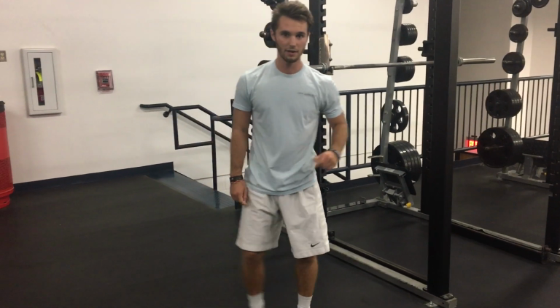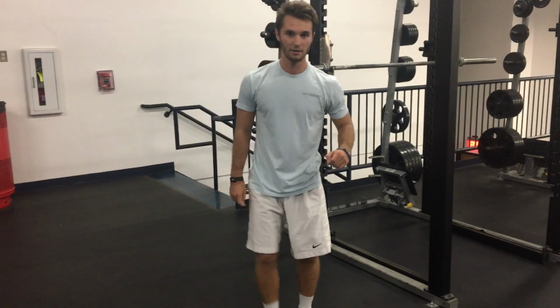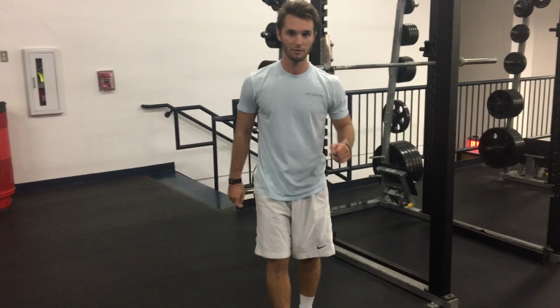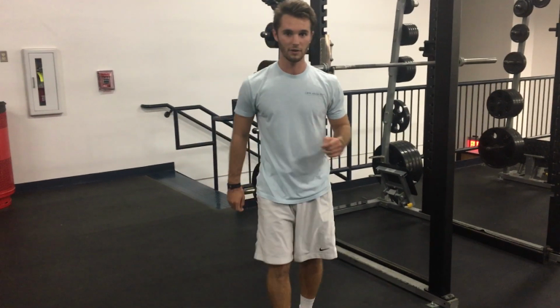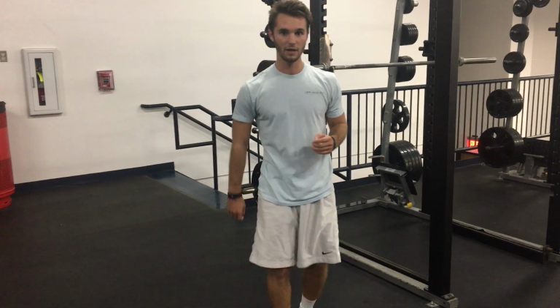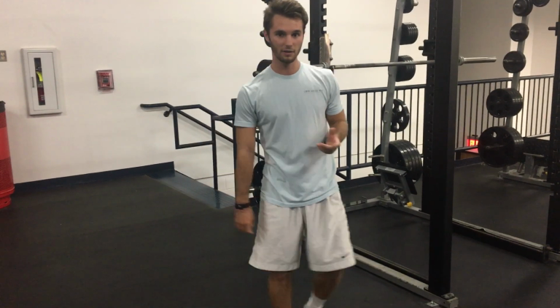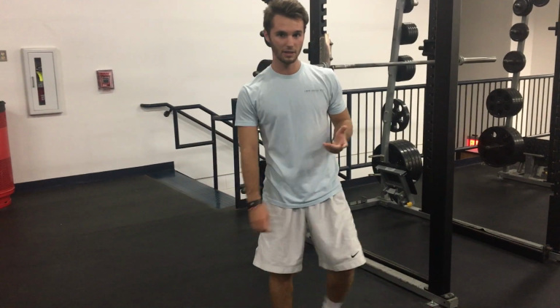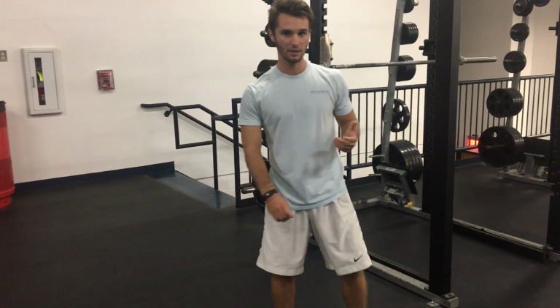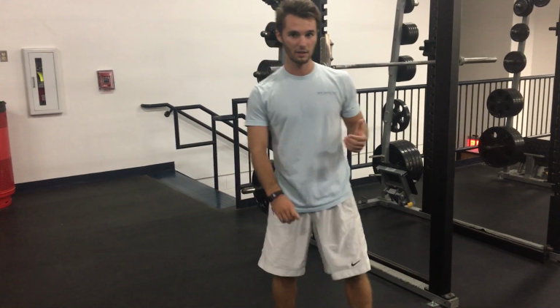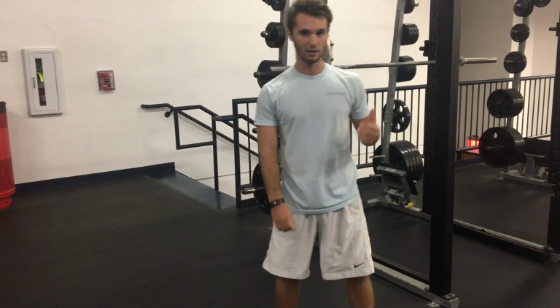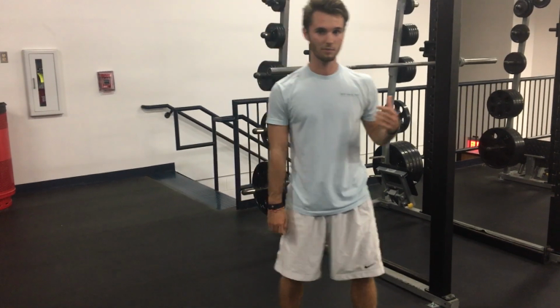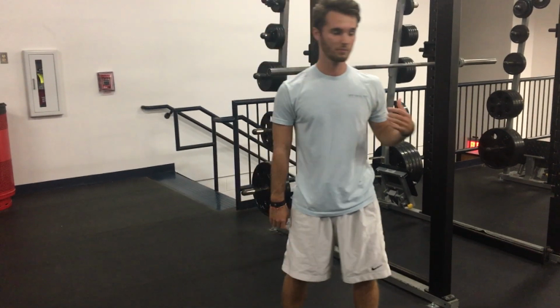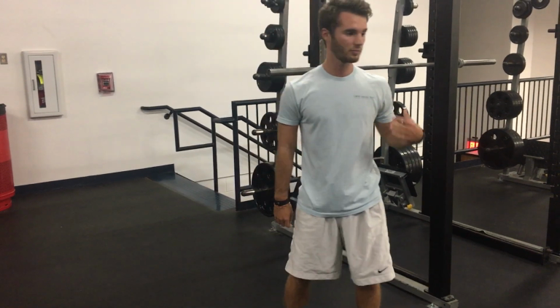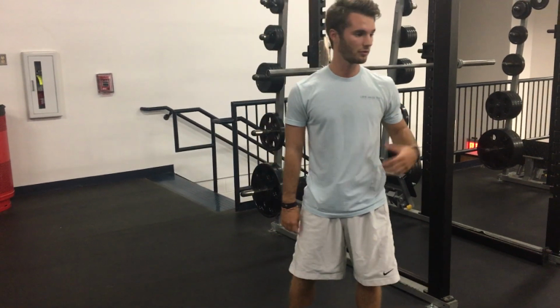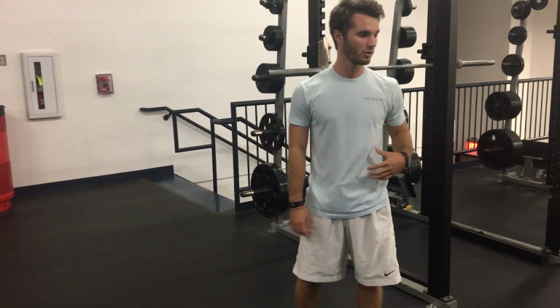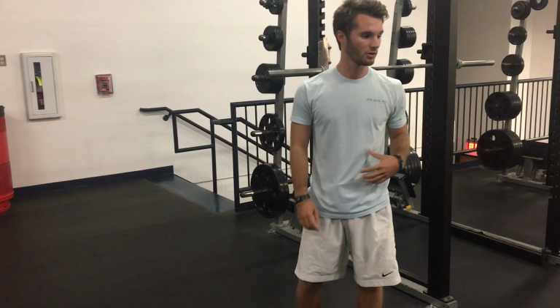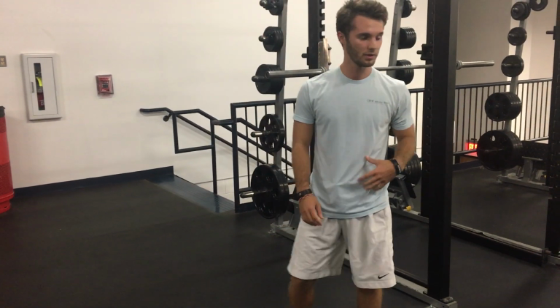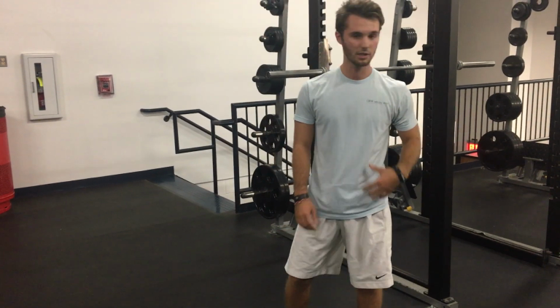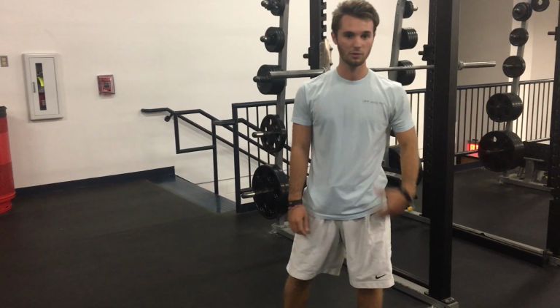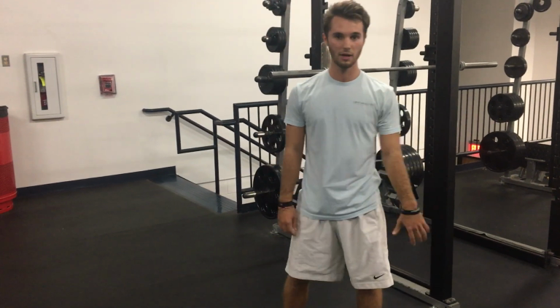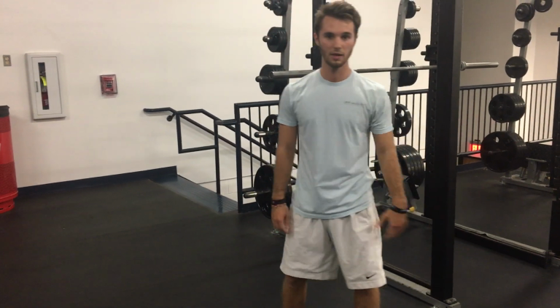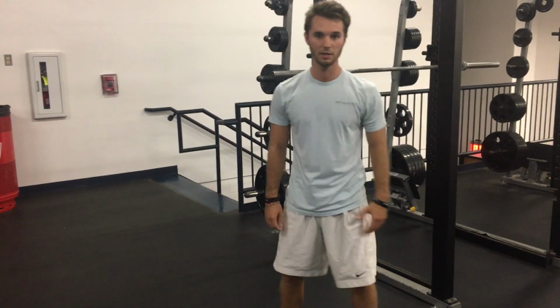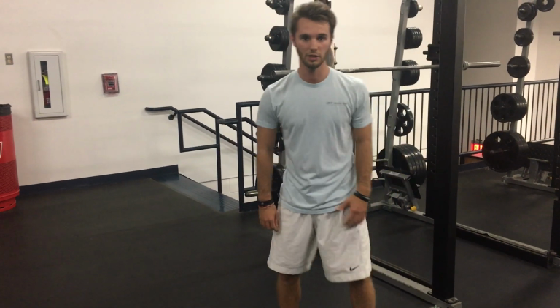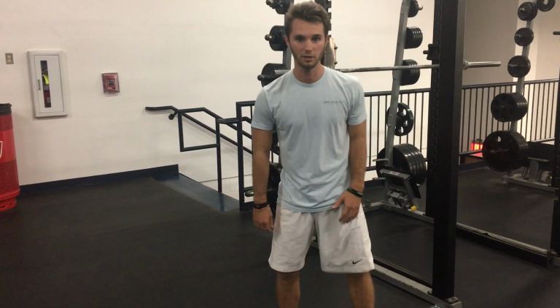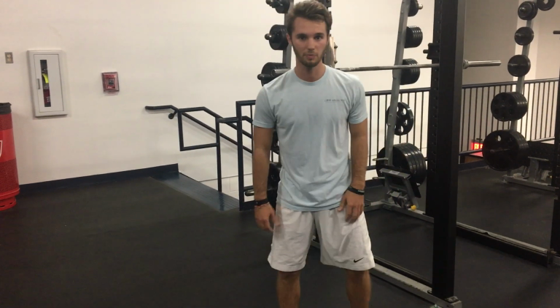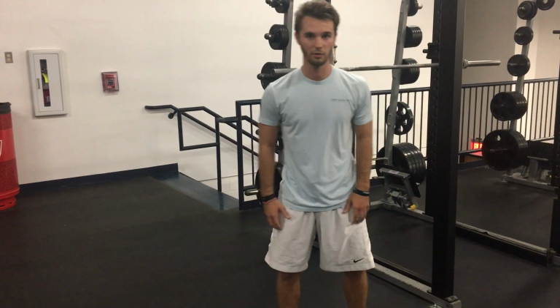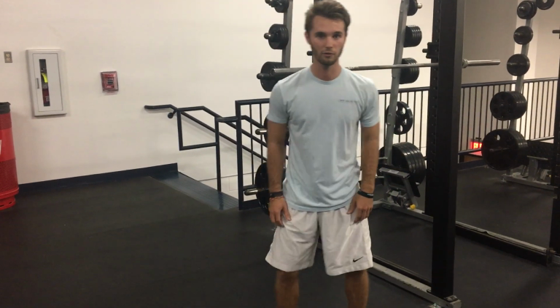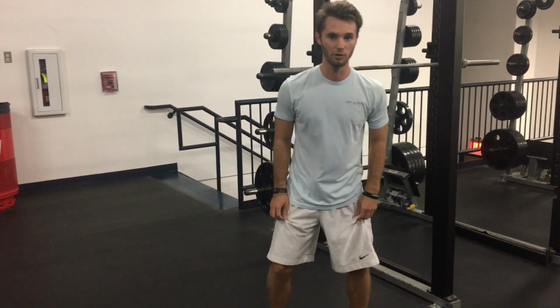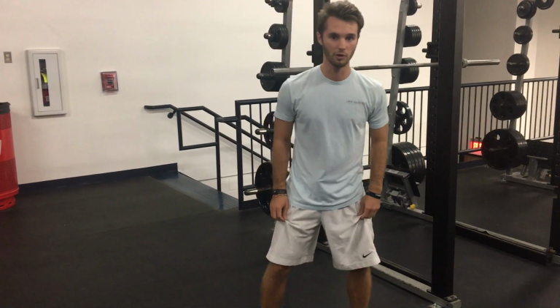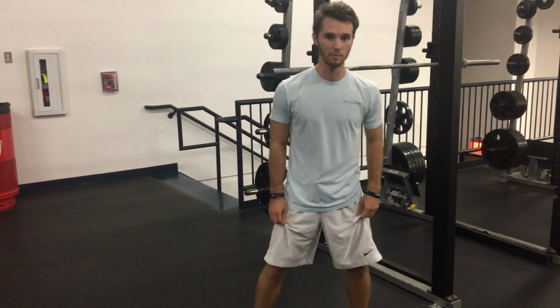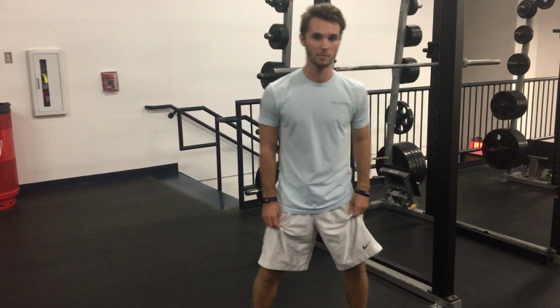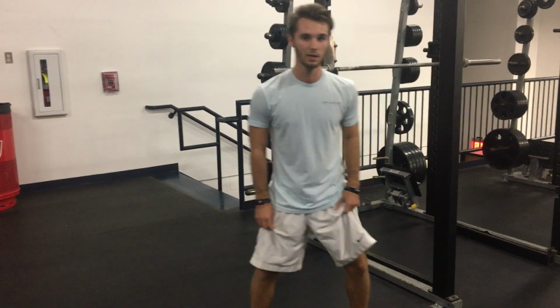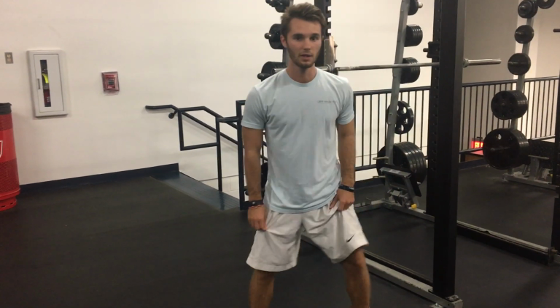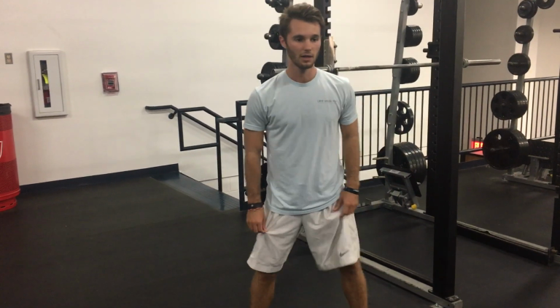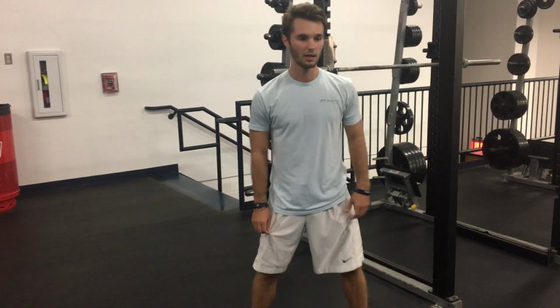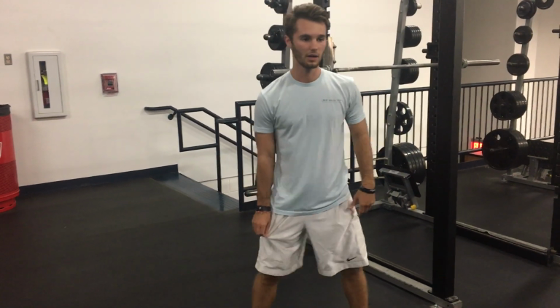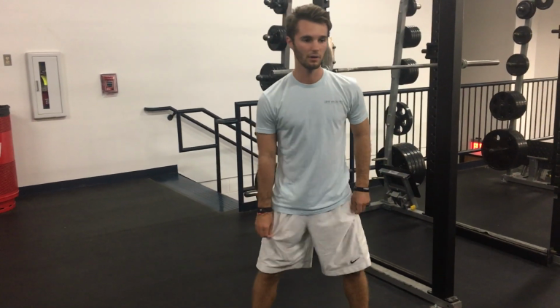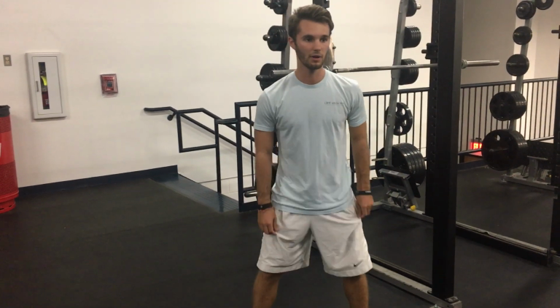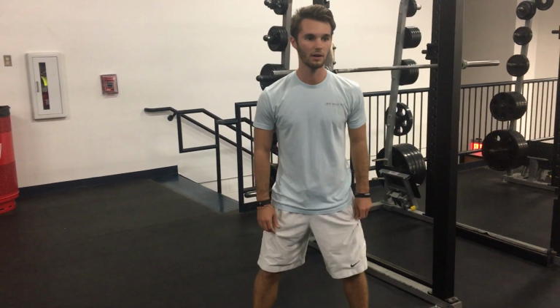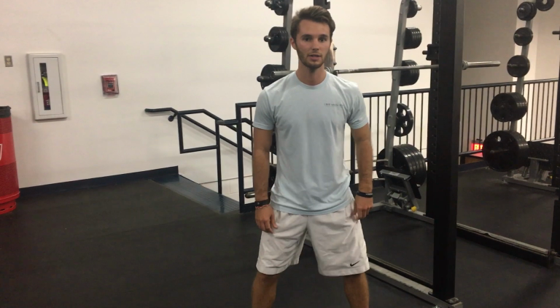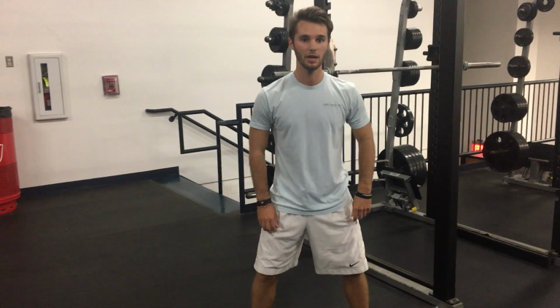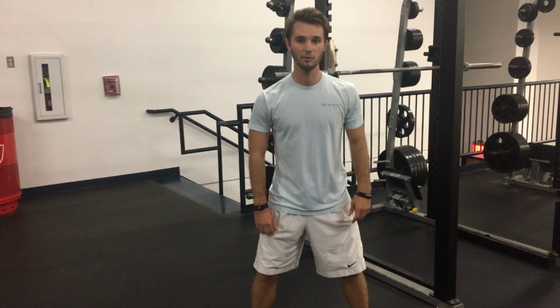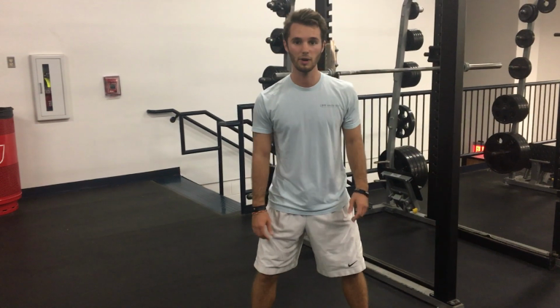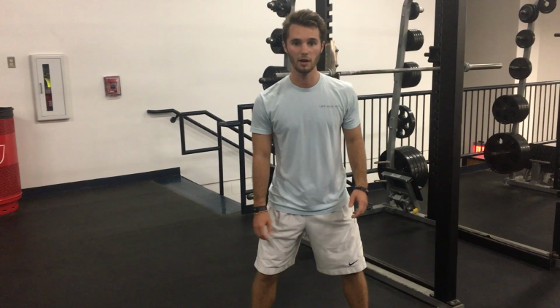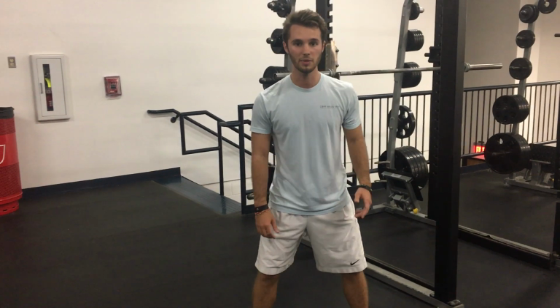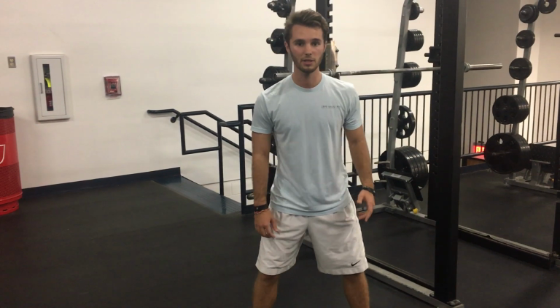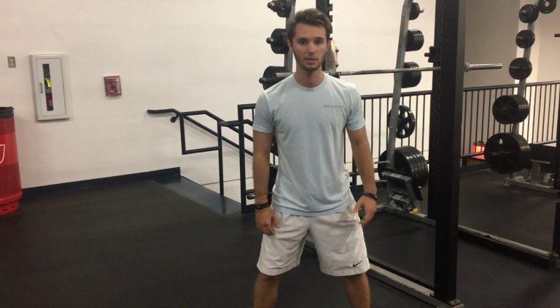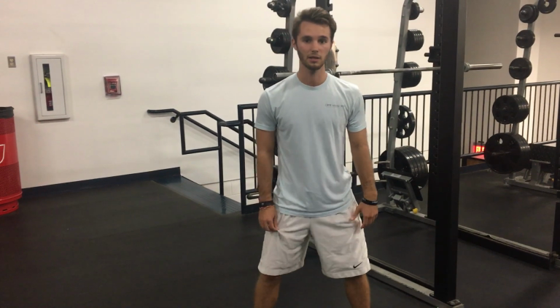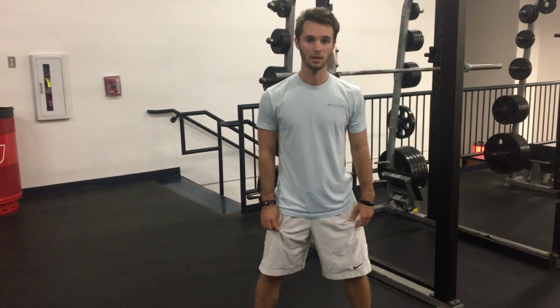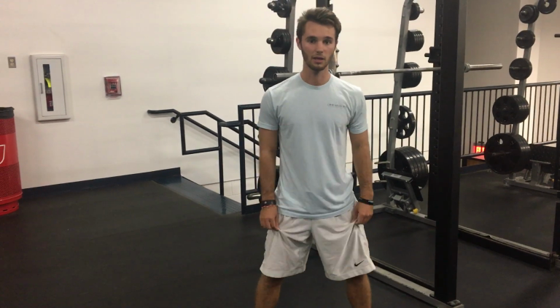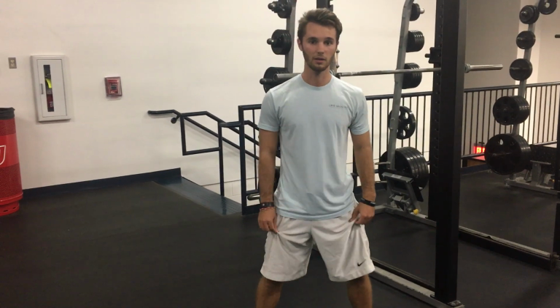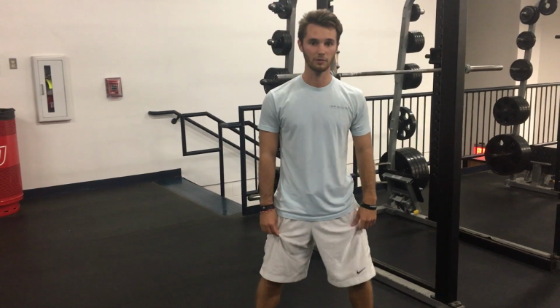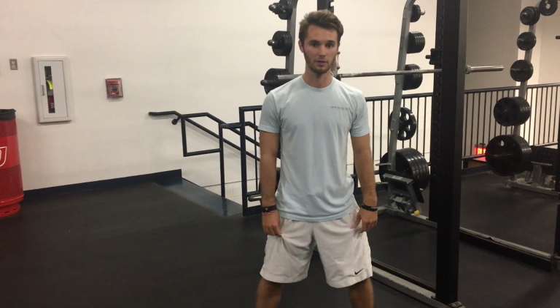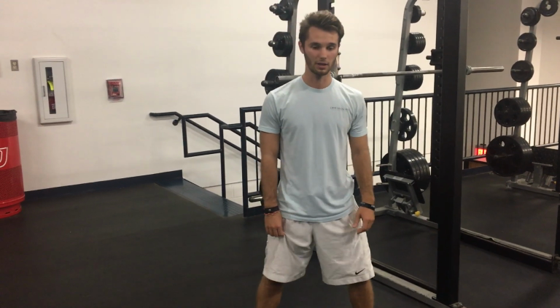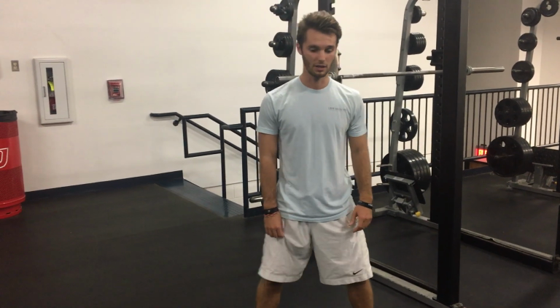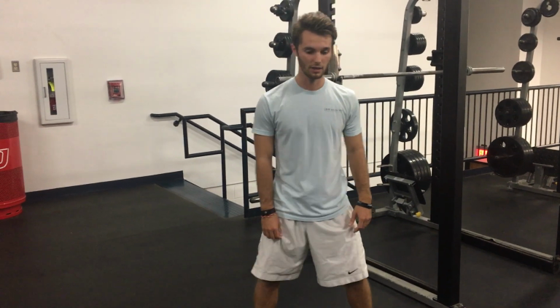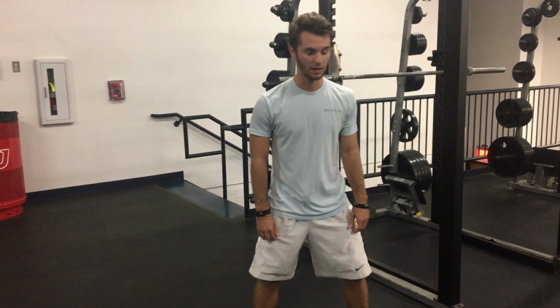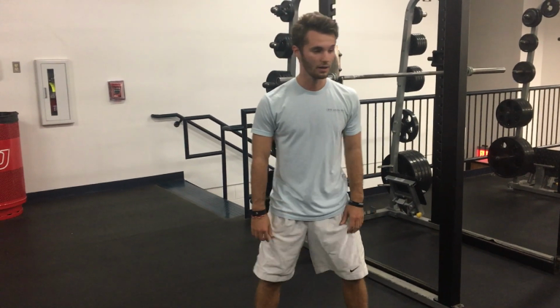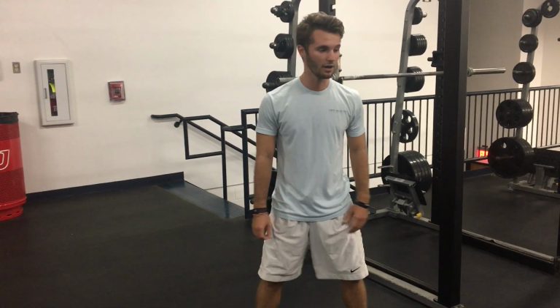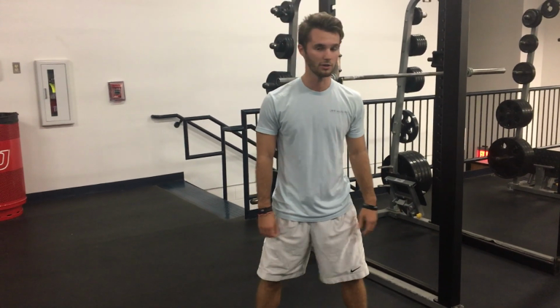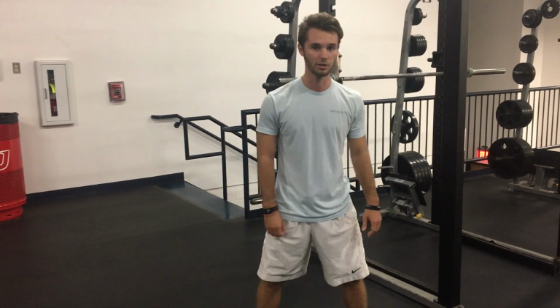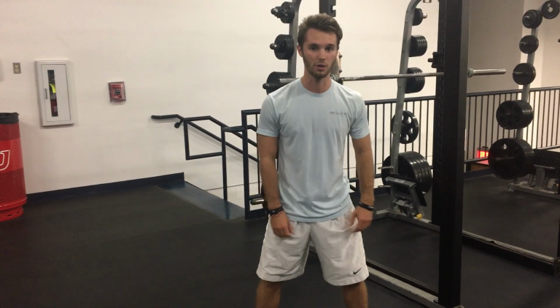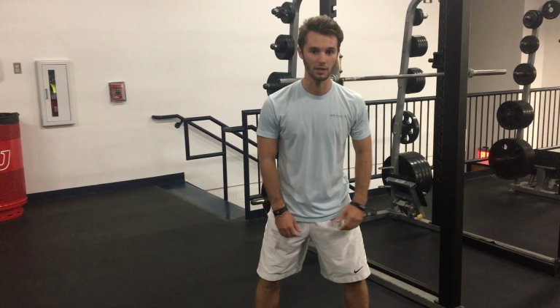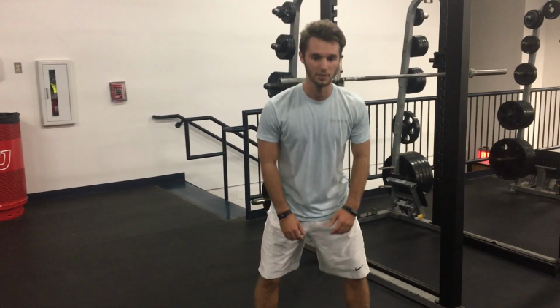And then finally, before doing the squat, just perform around 10 reps of air squats.